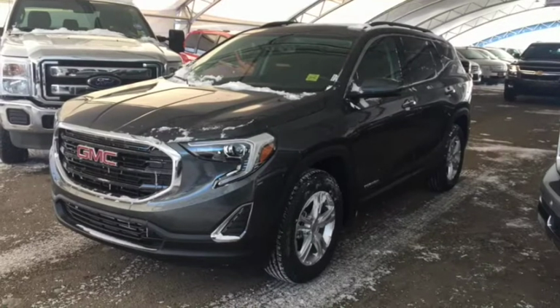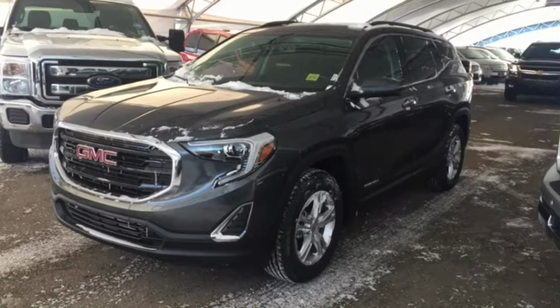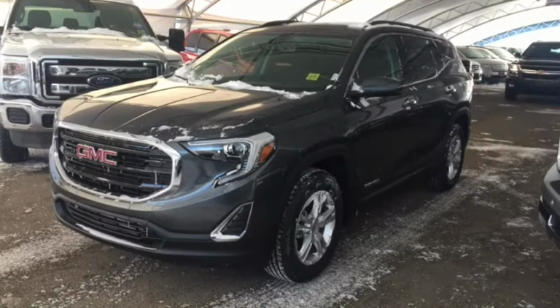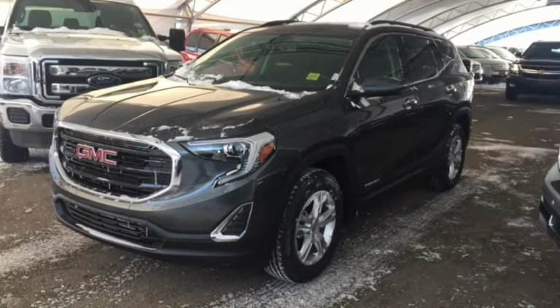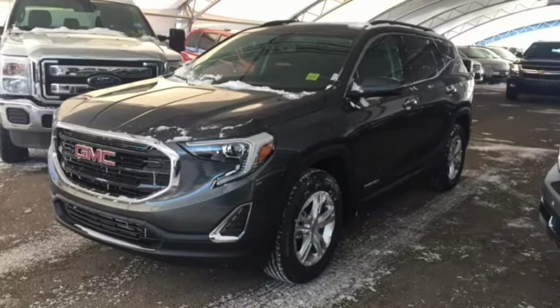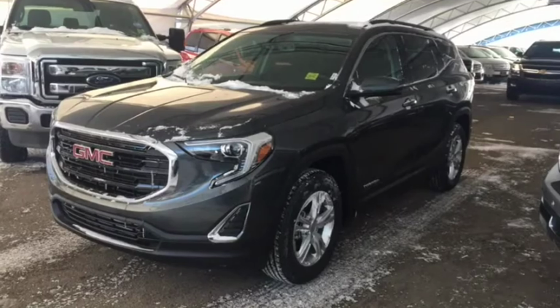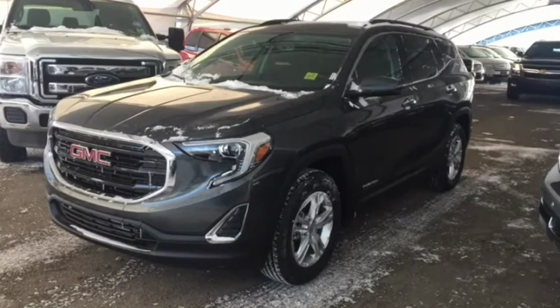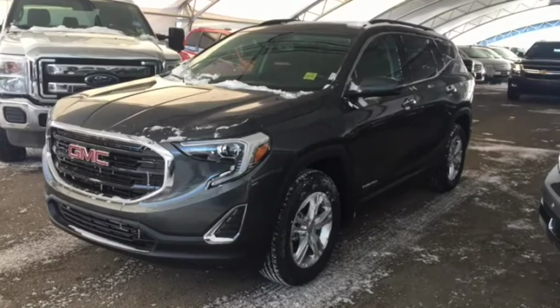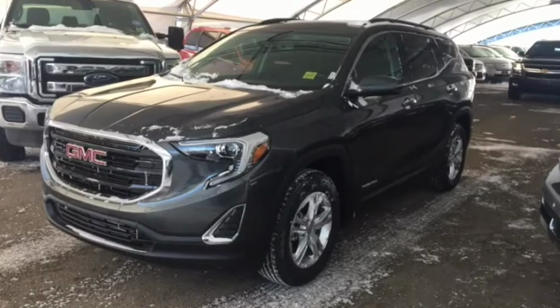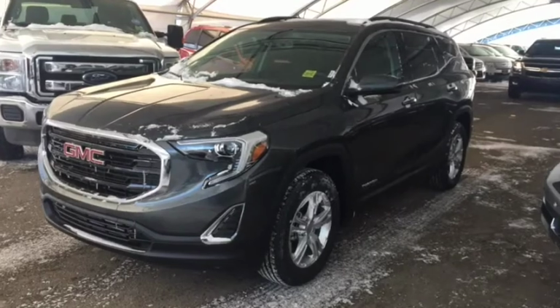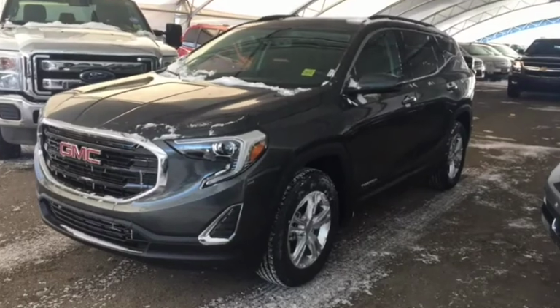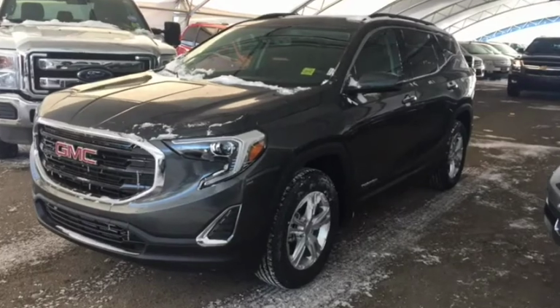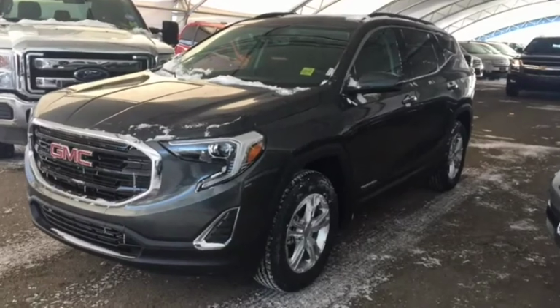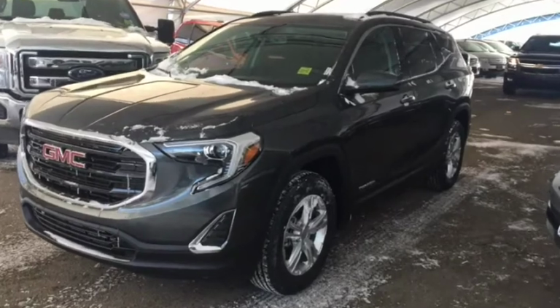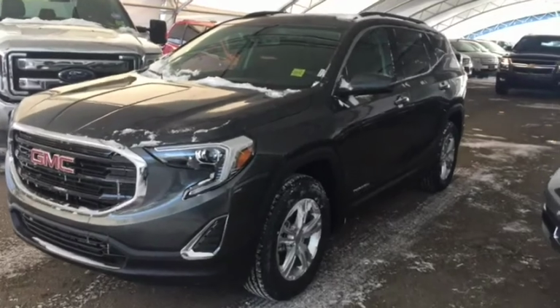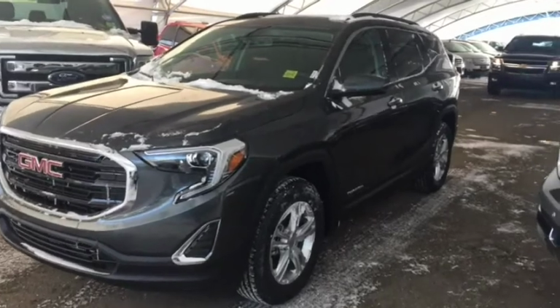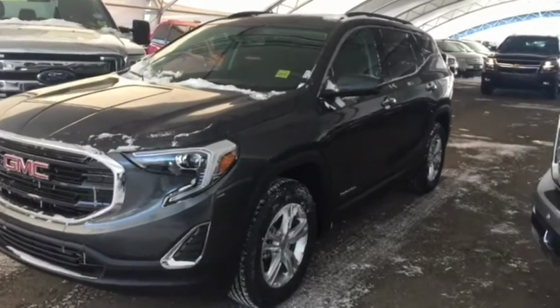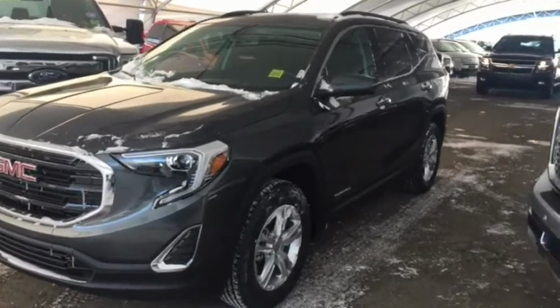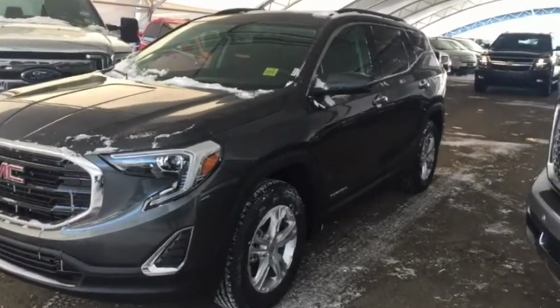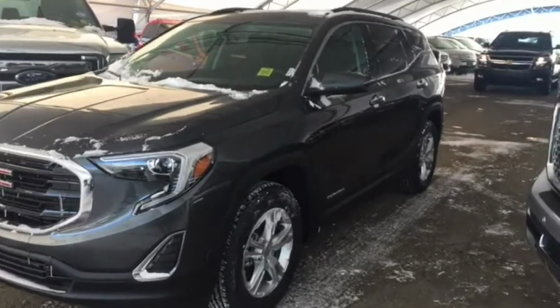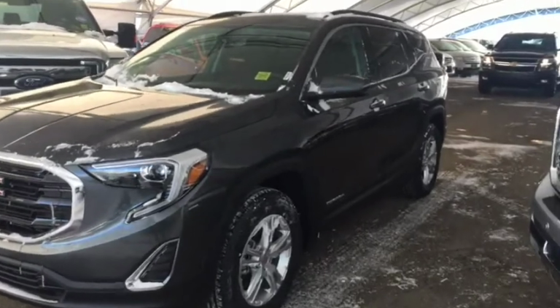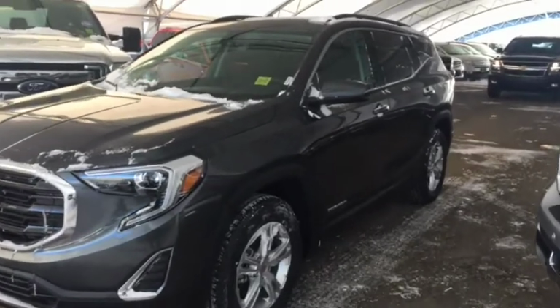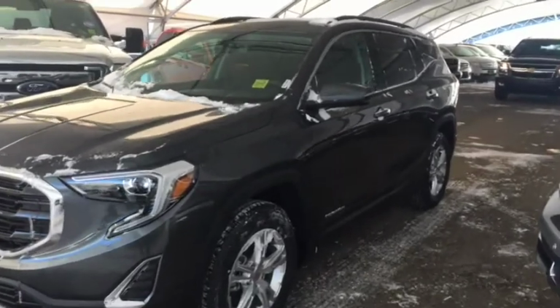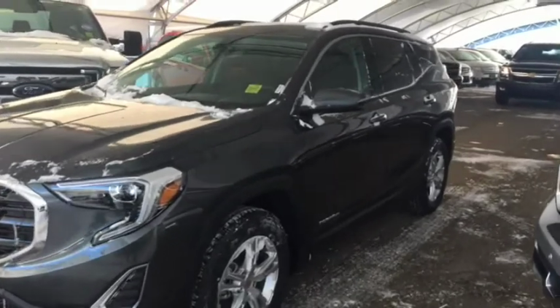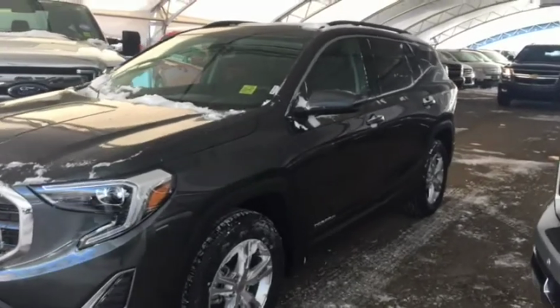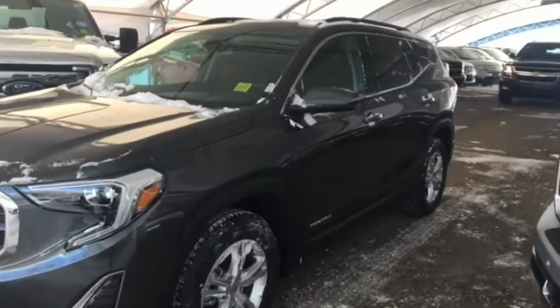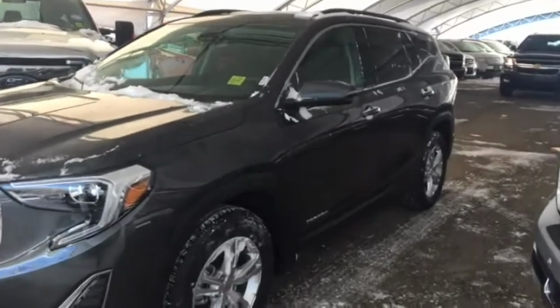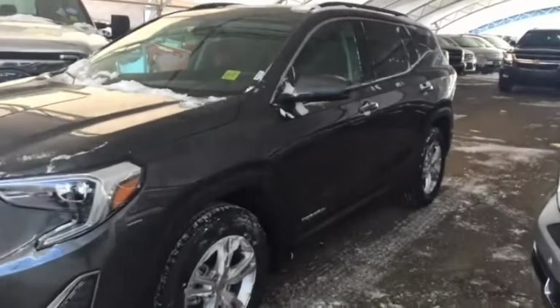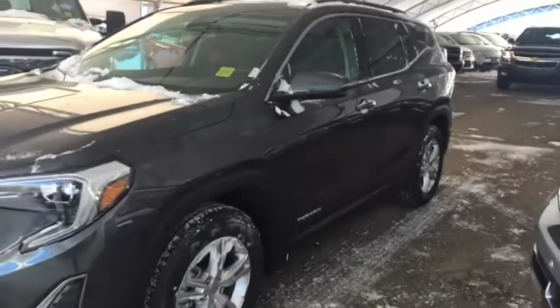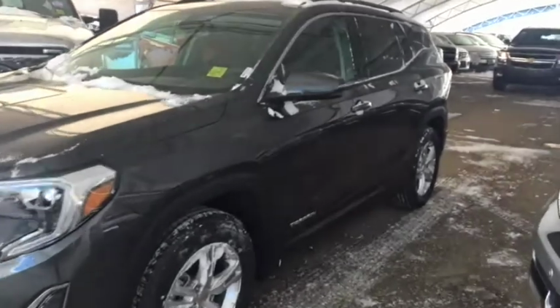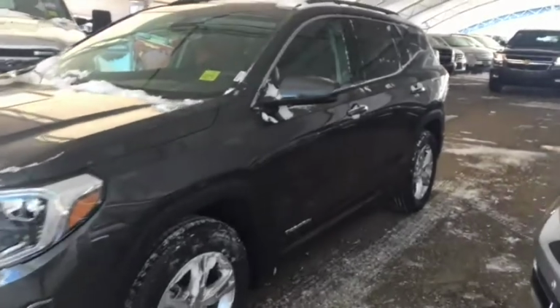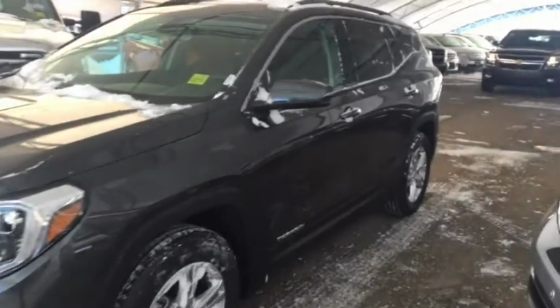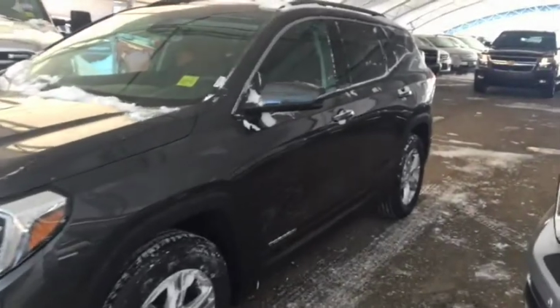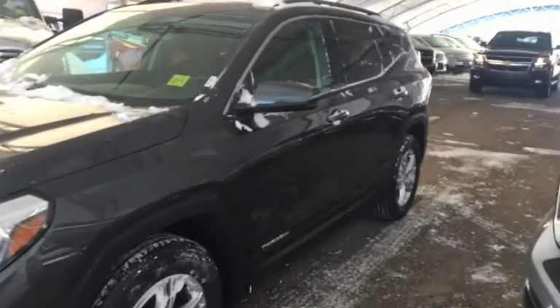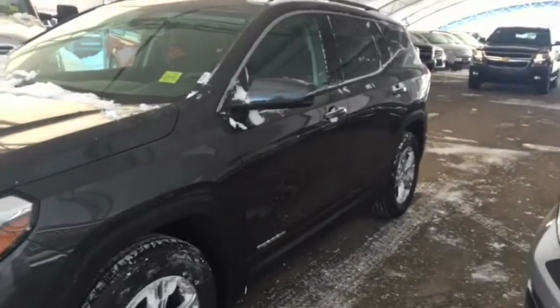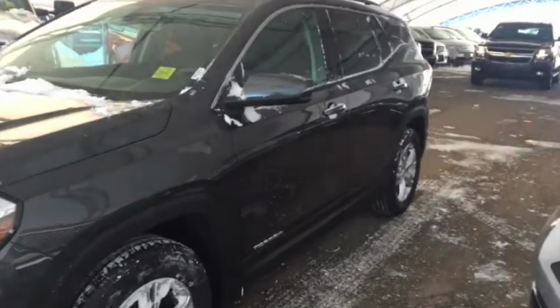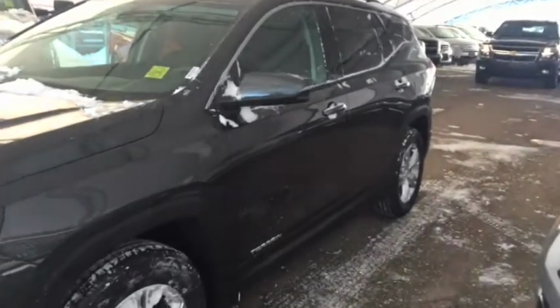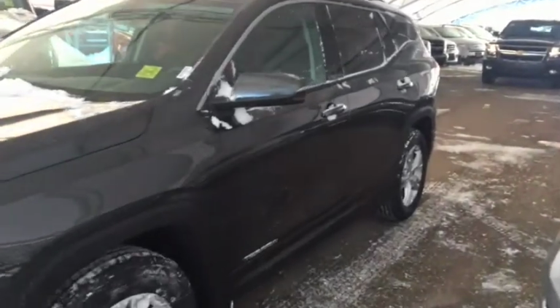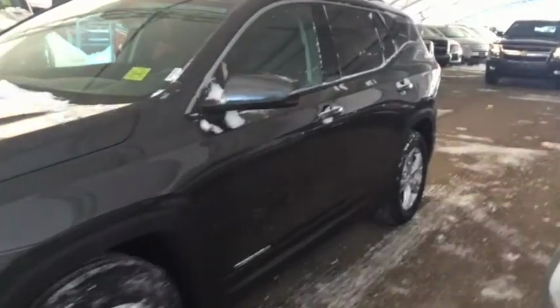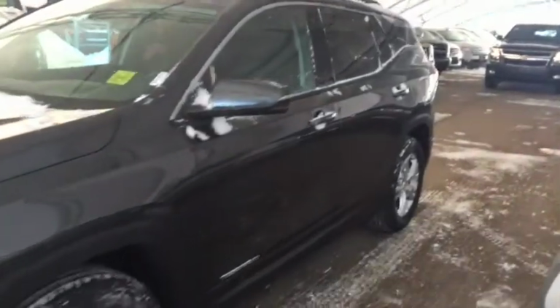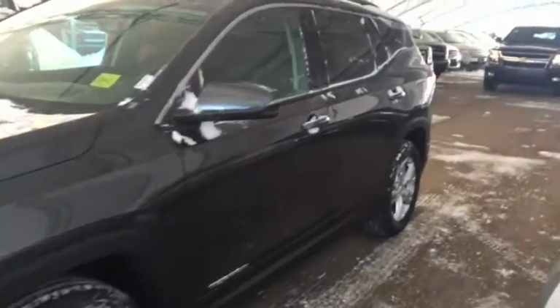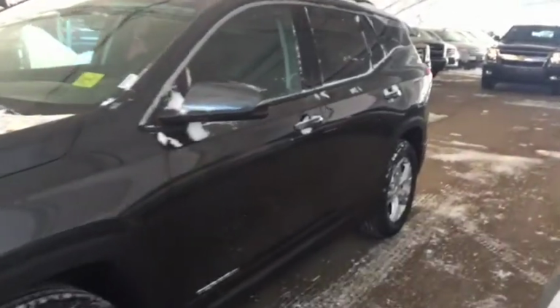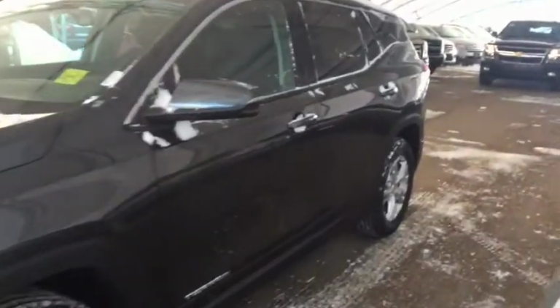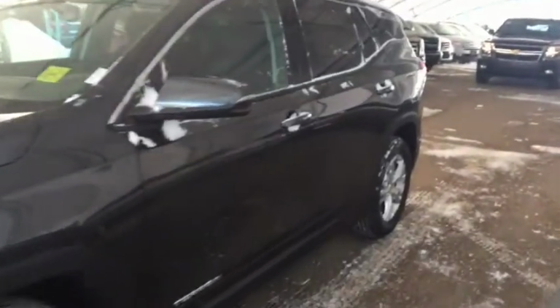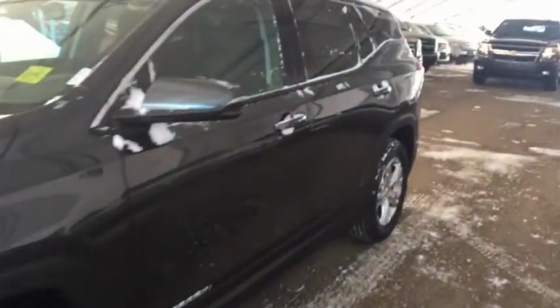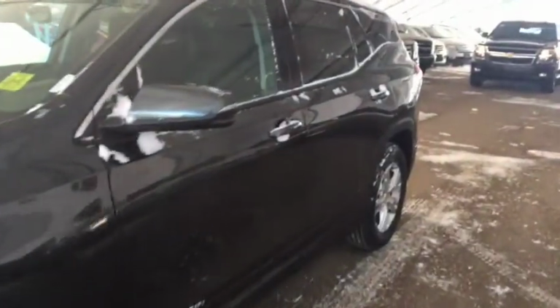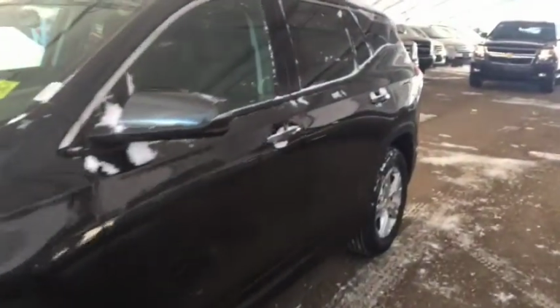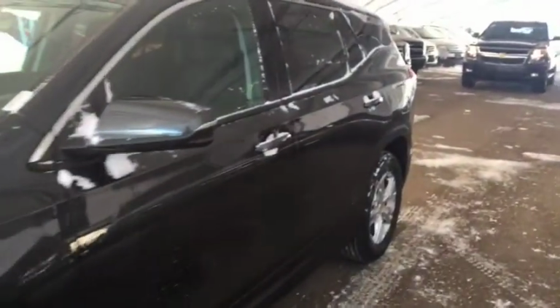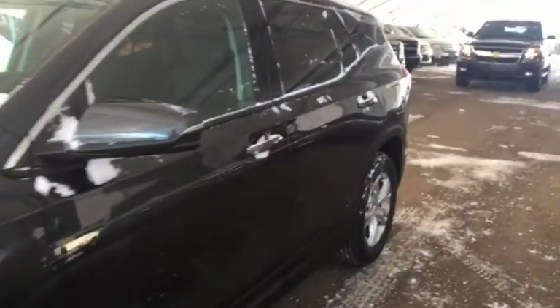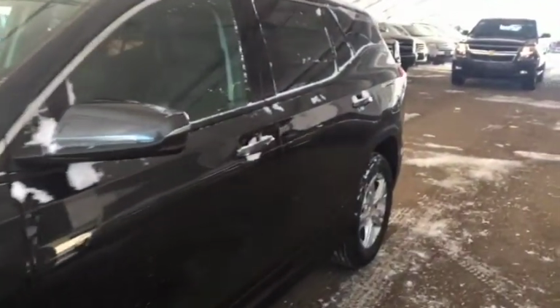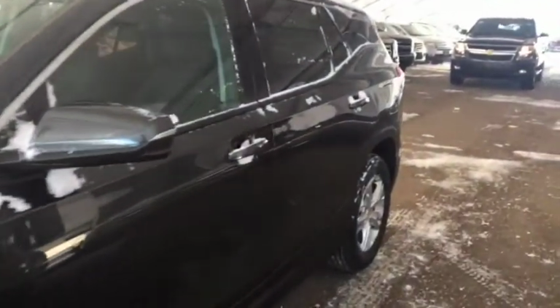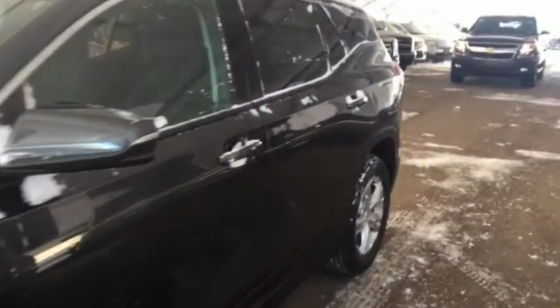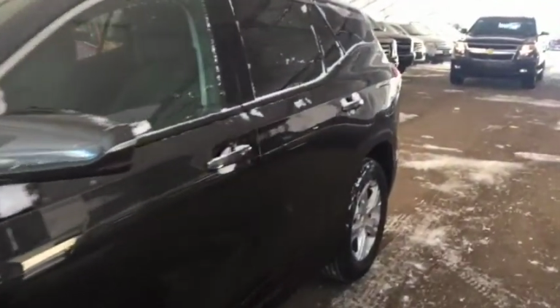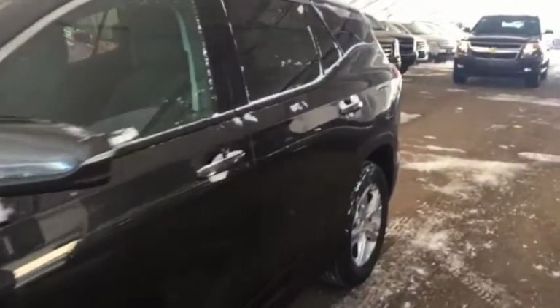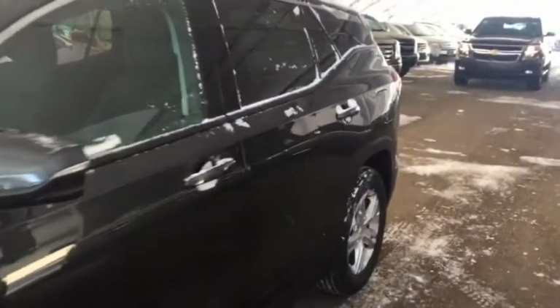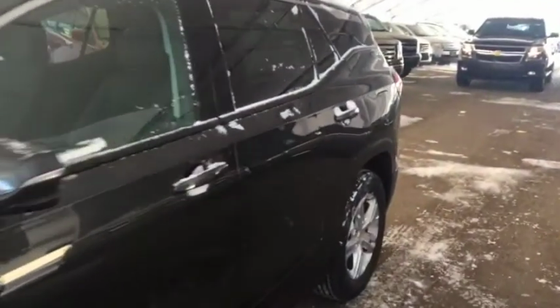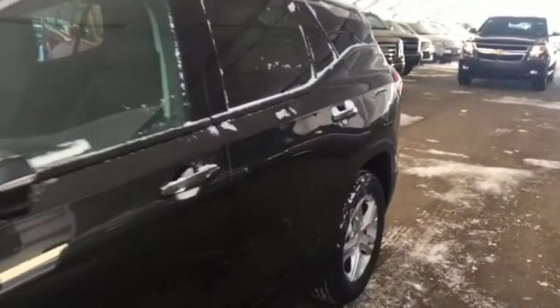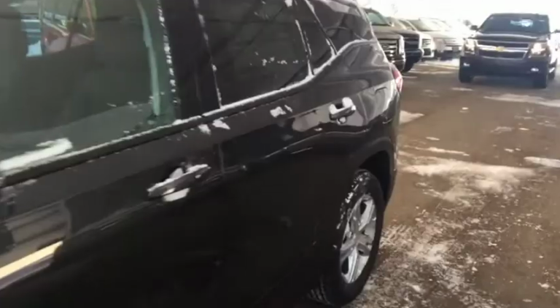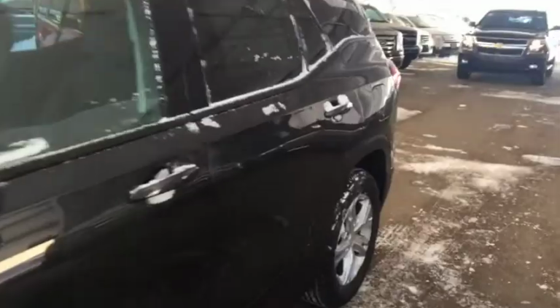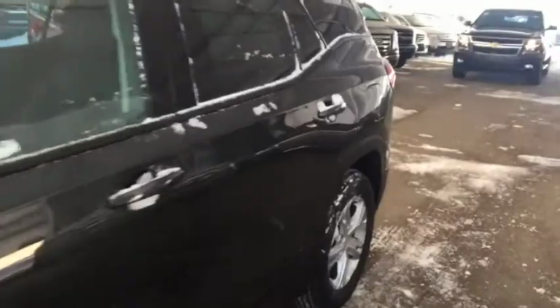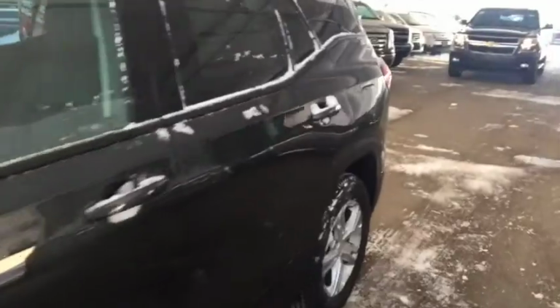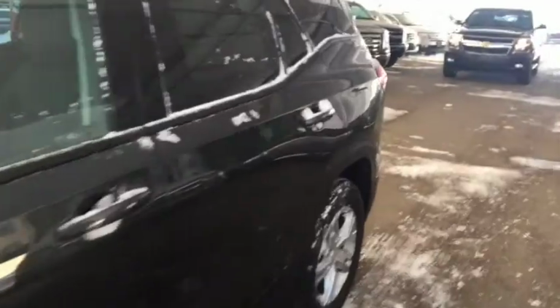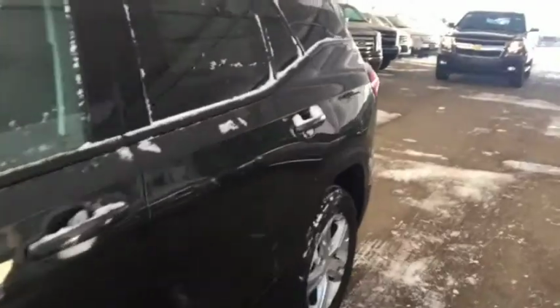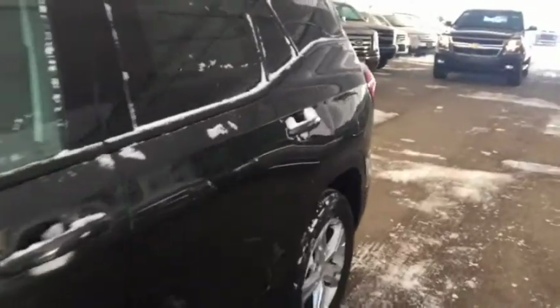Welcome to Davis Chevrolet. This is the 2018 GMC Terrain Diesel in the color gray.